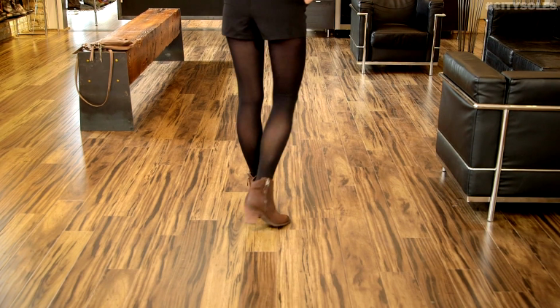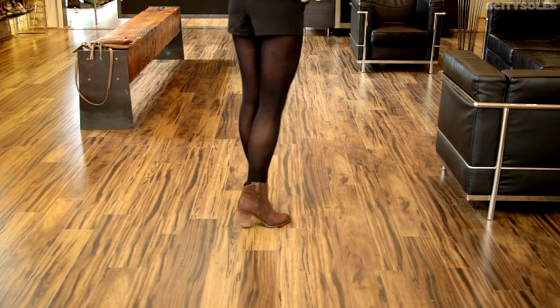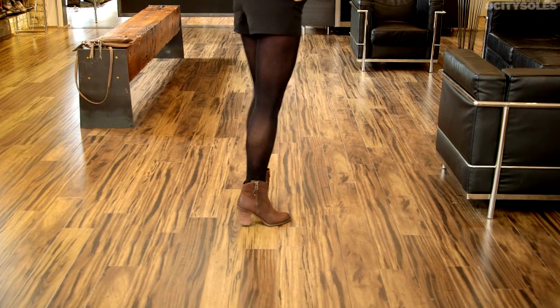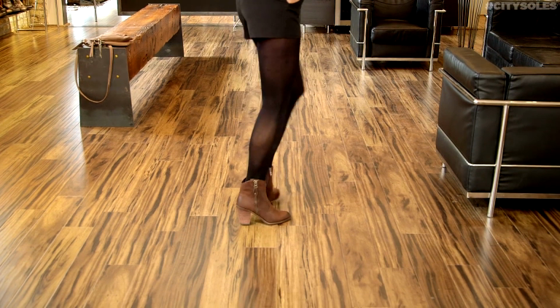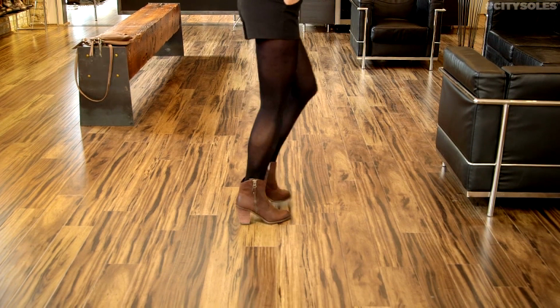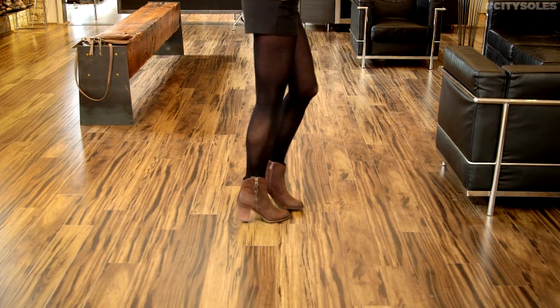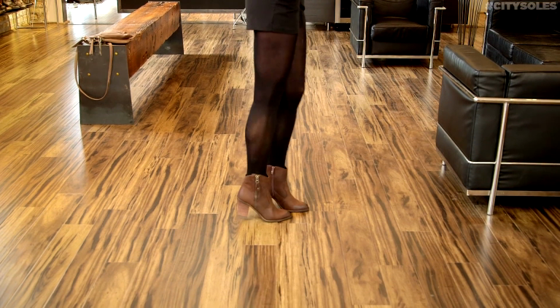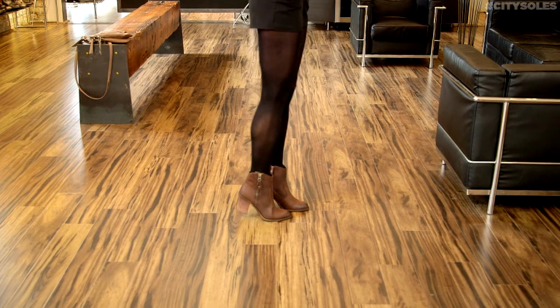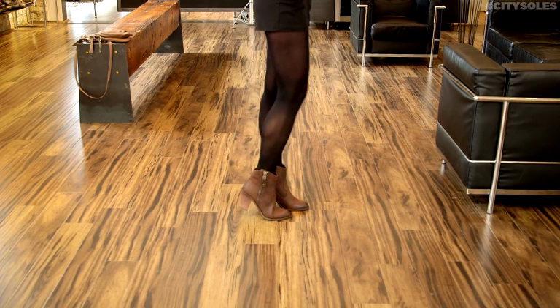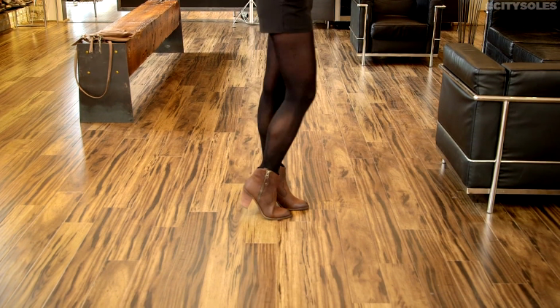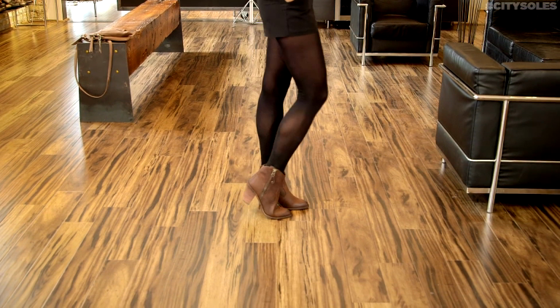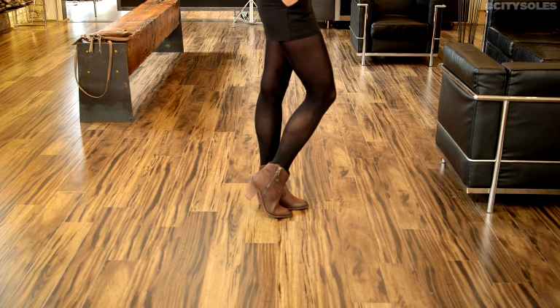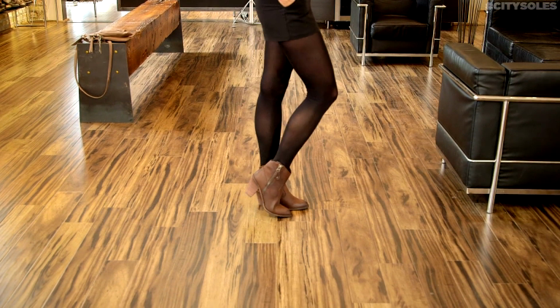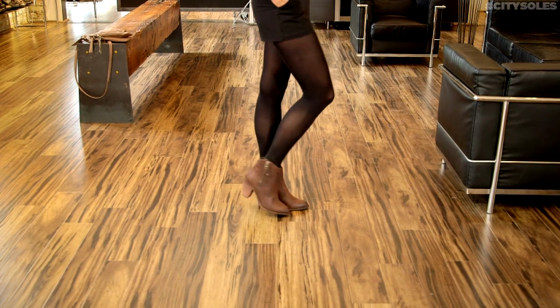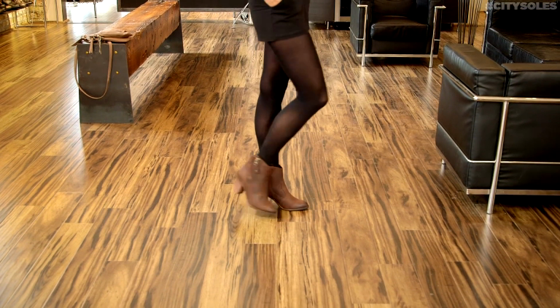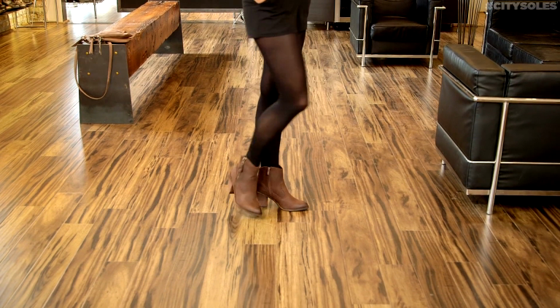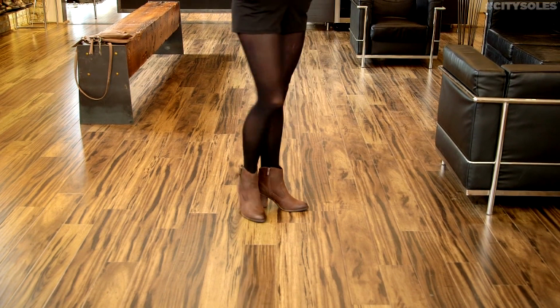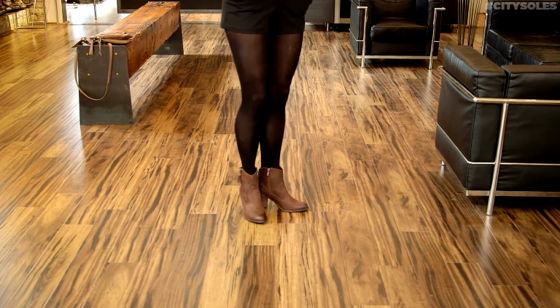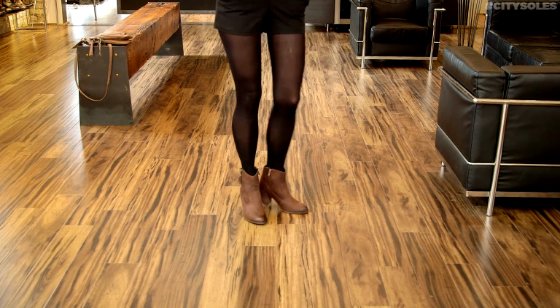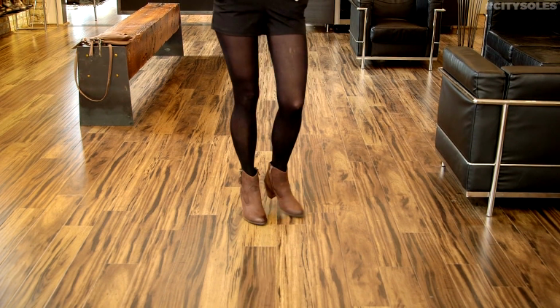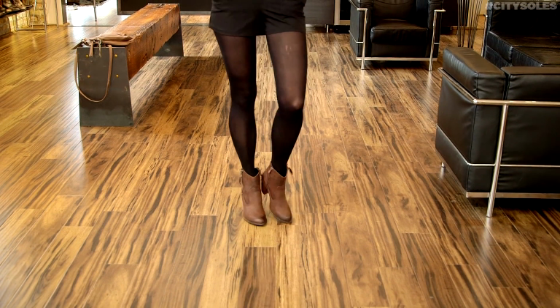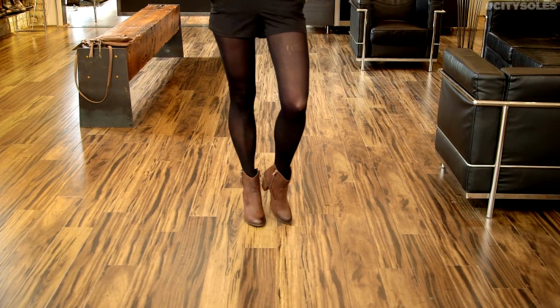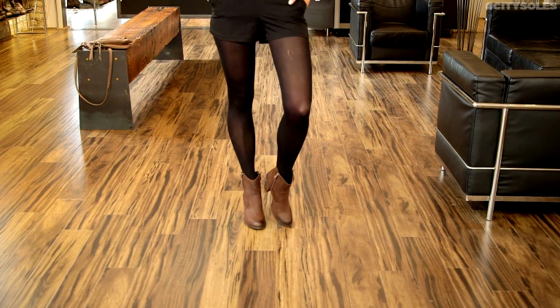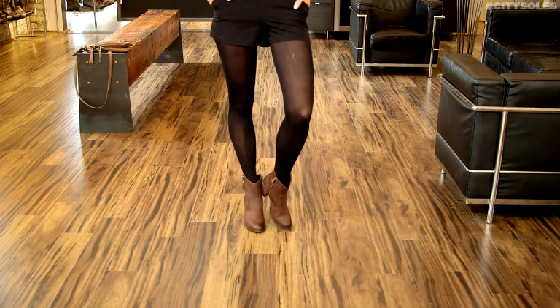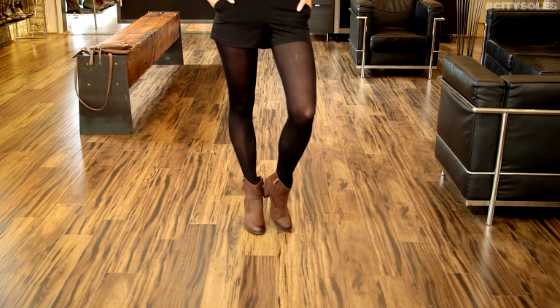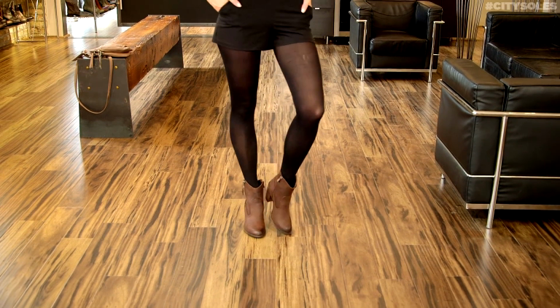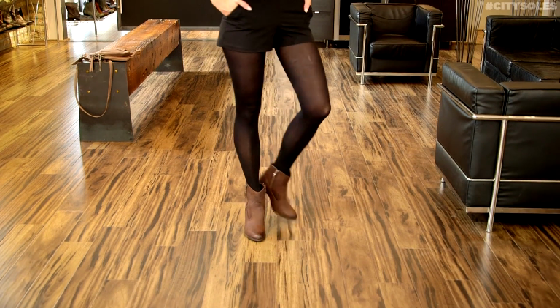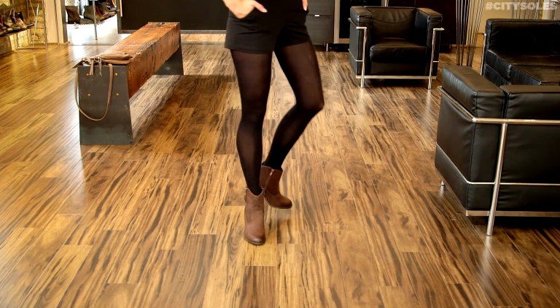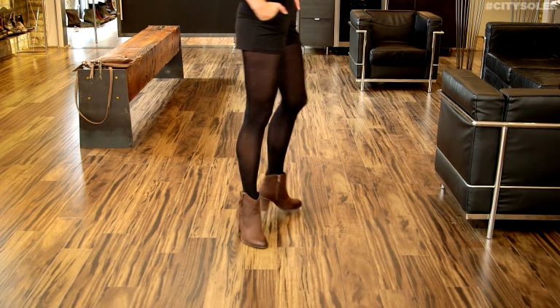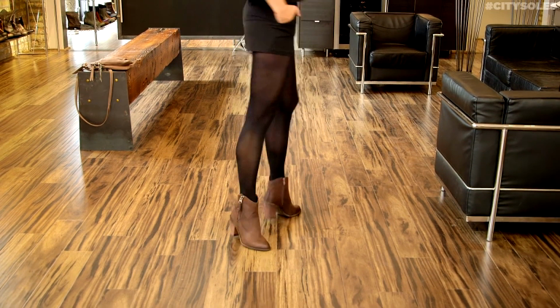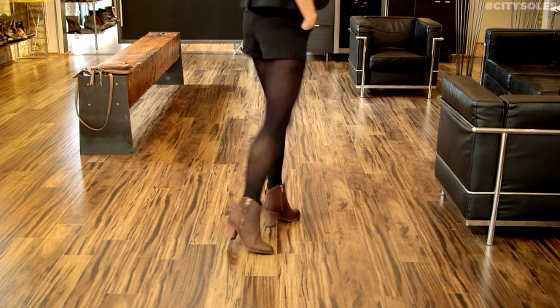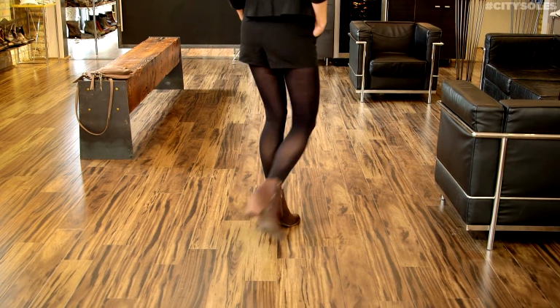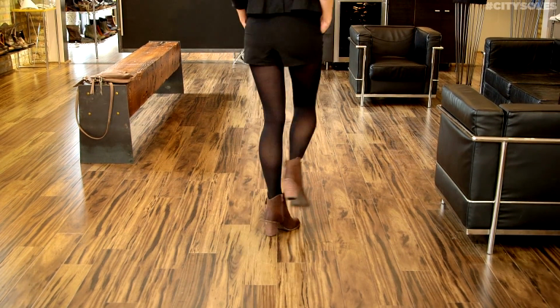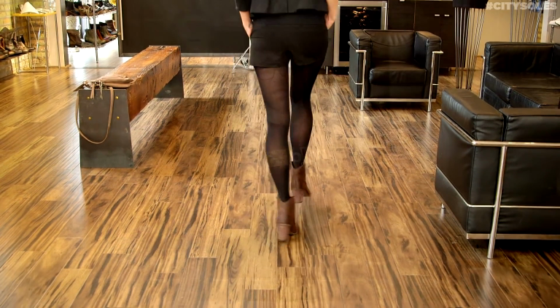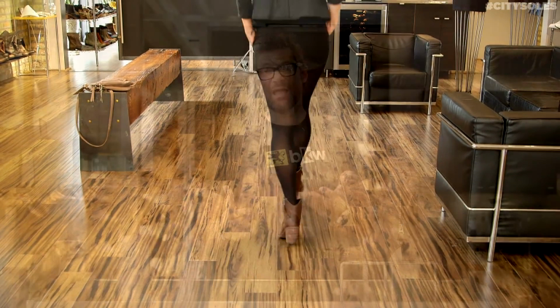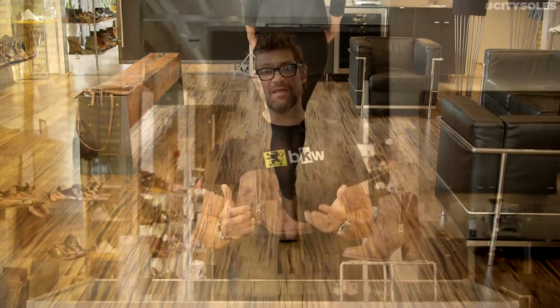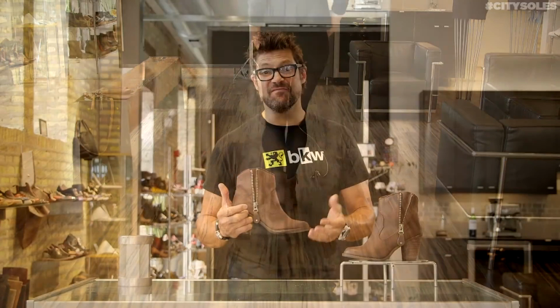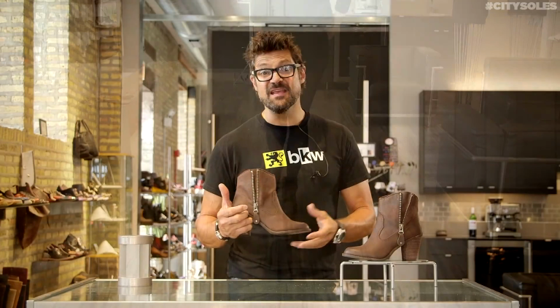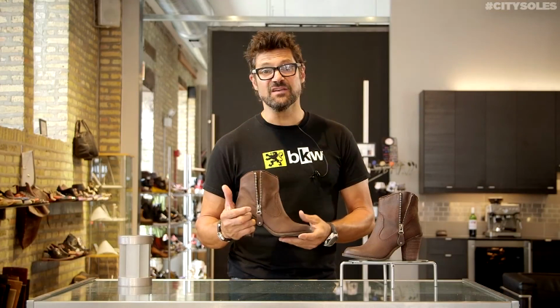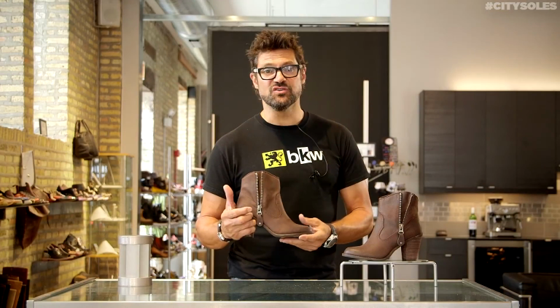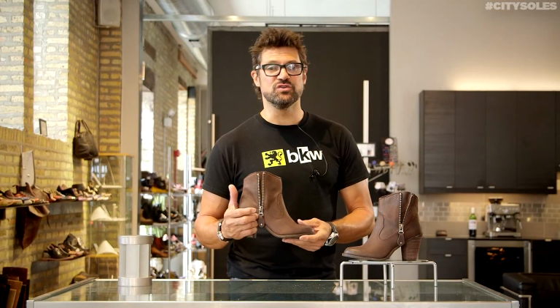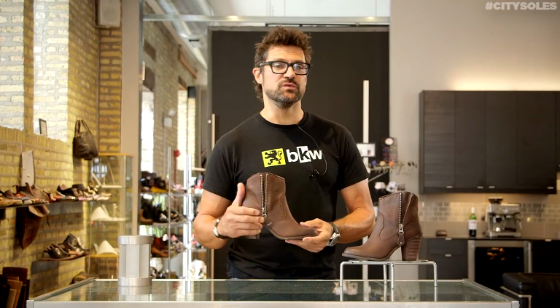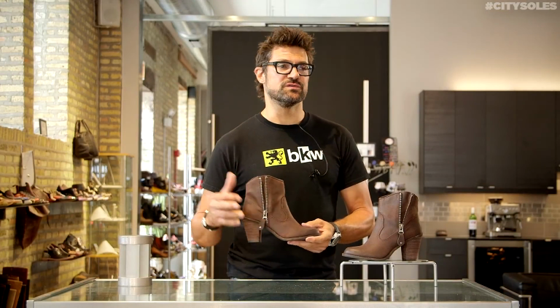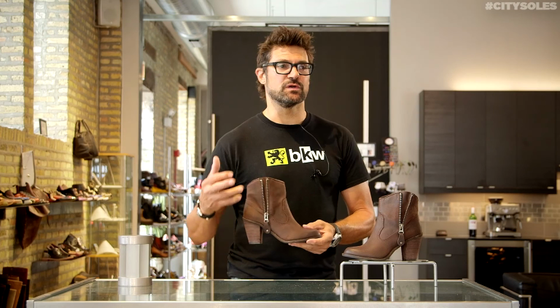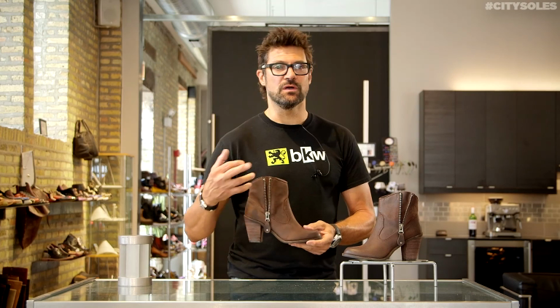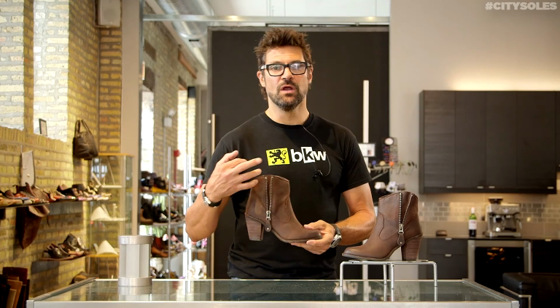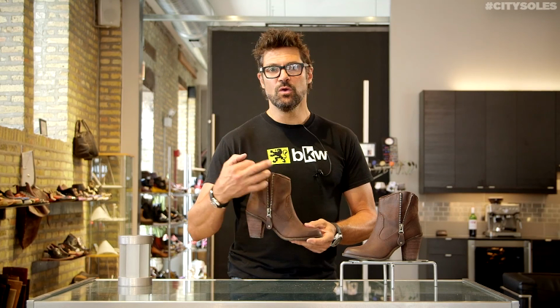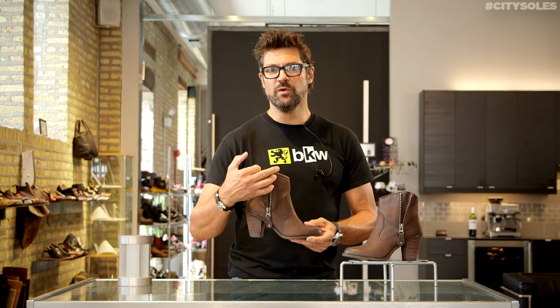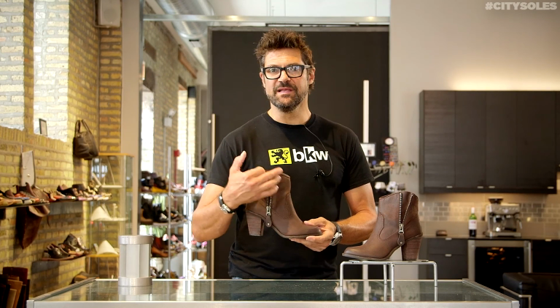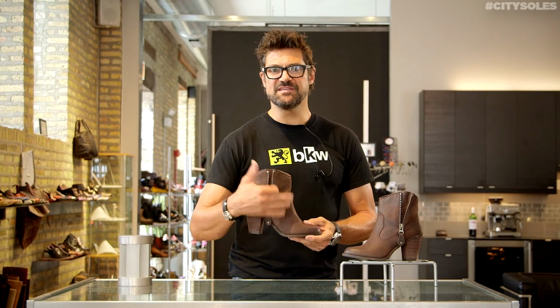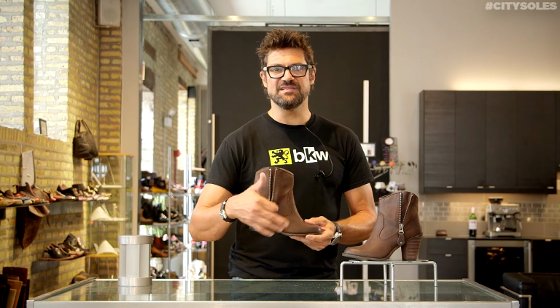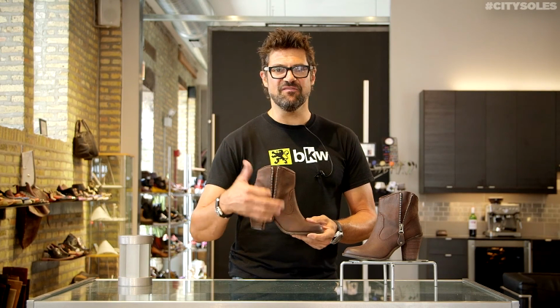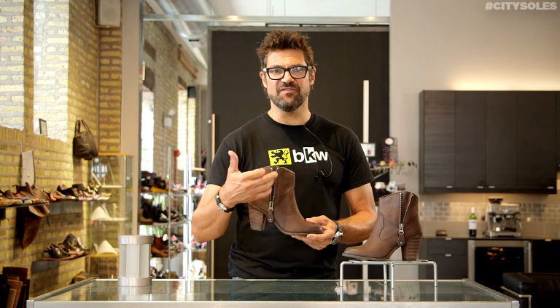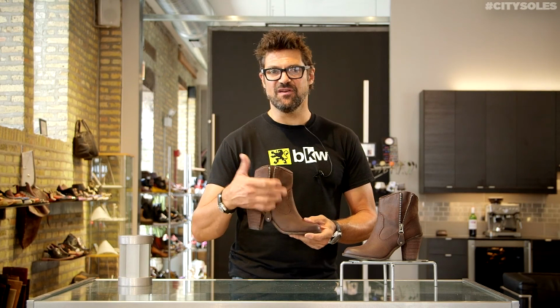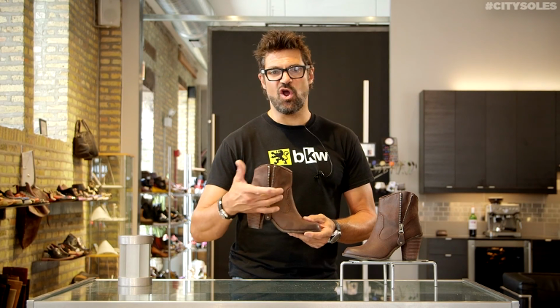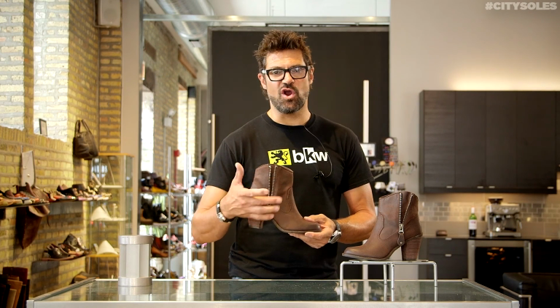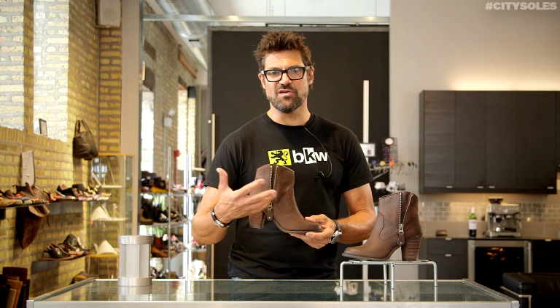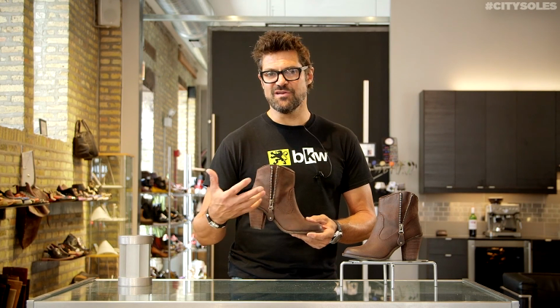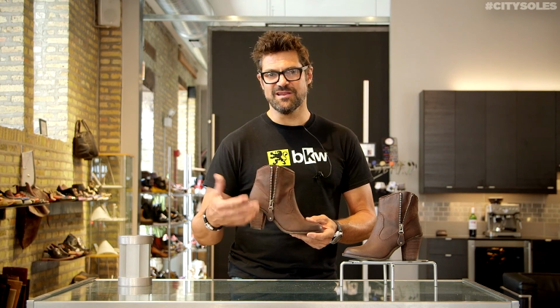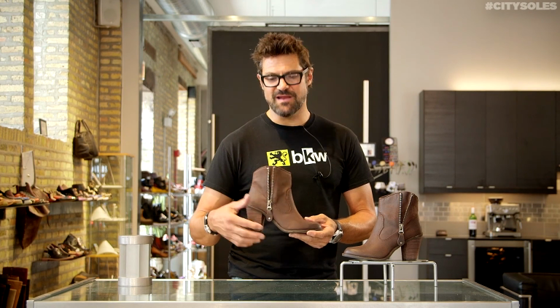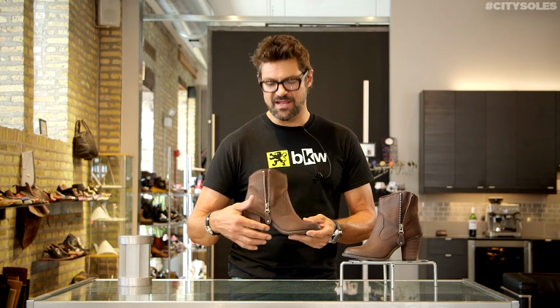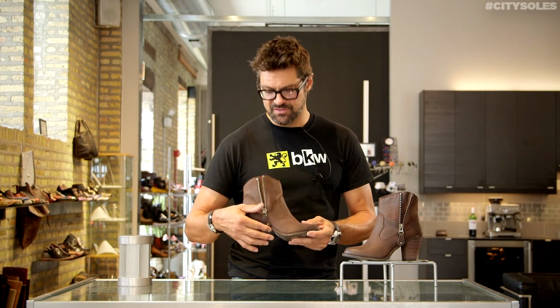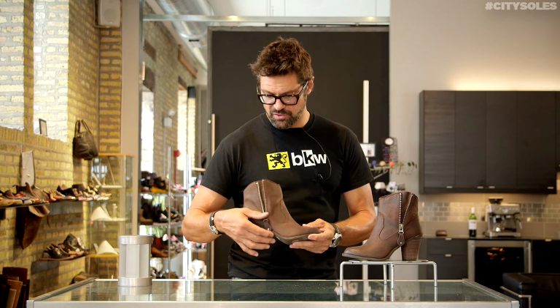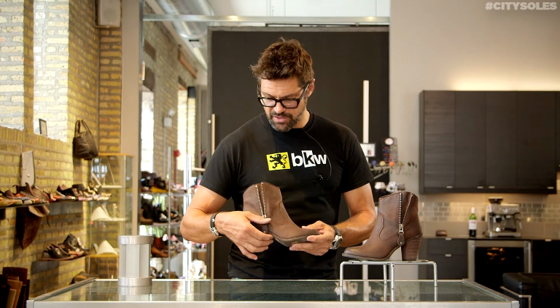They're soft, they're supple — I can't explain how nice they are. A lot of vegan shoes are really stiff and hardened and not so good.